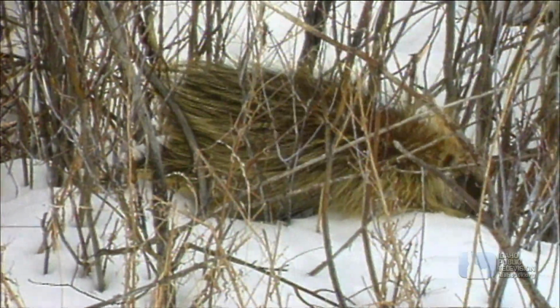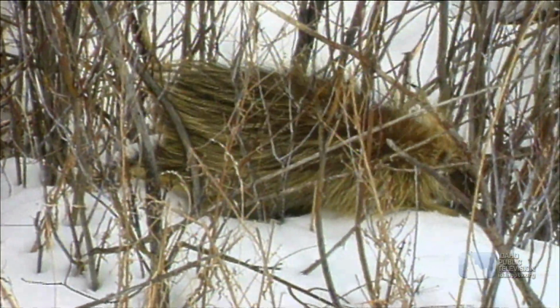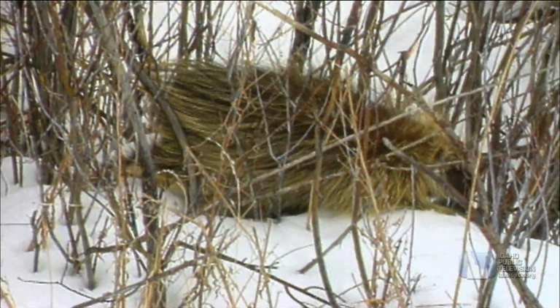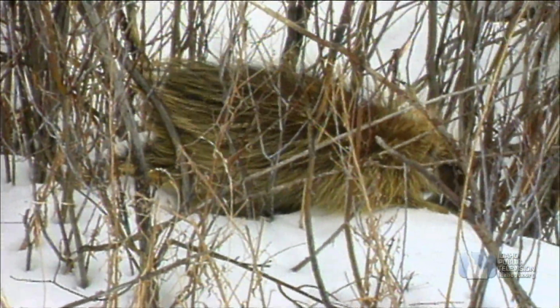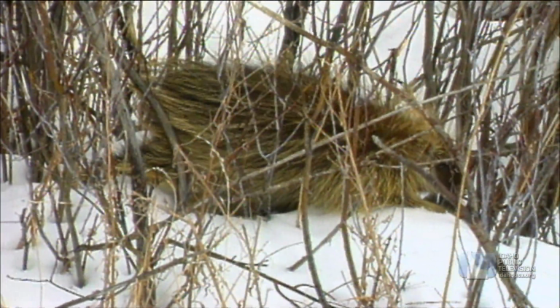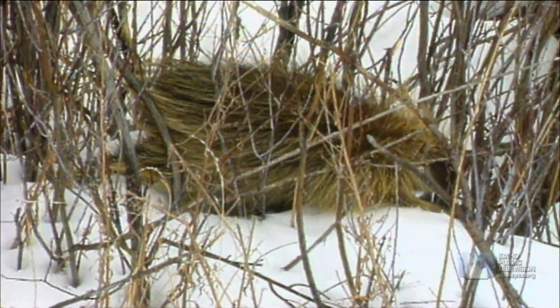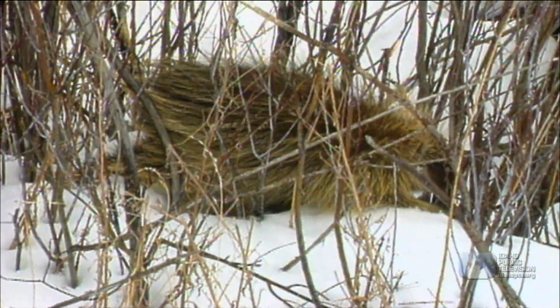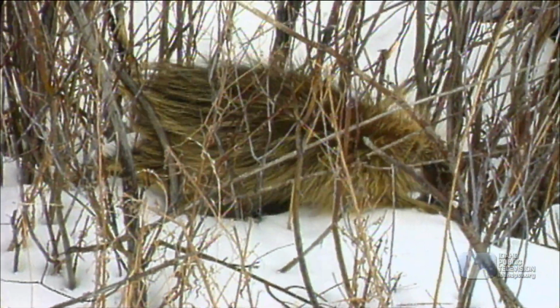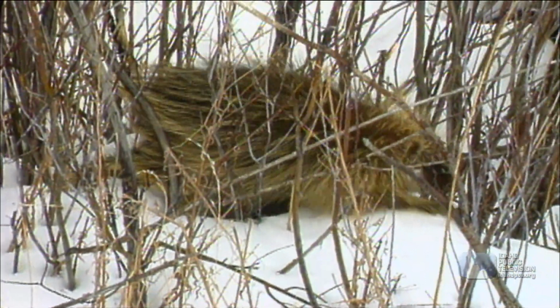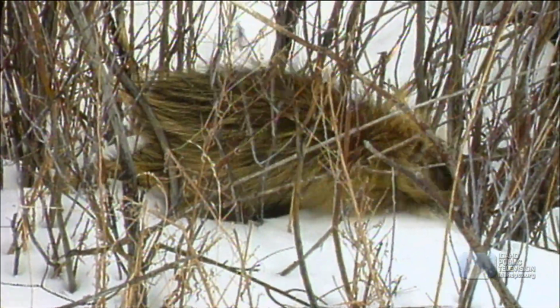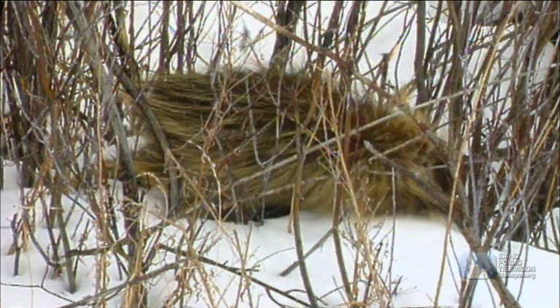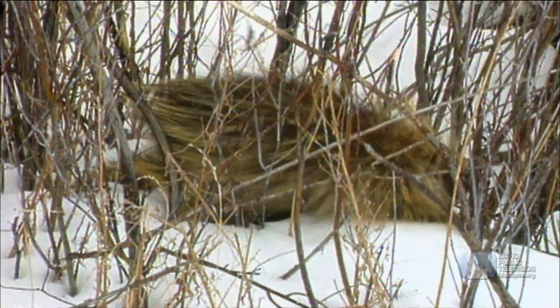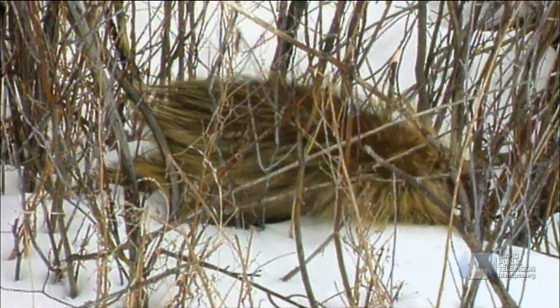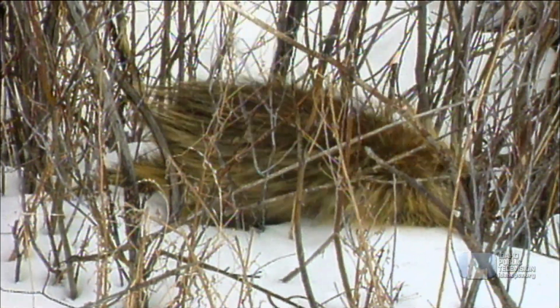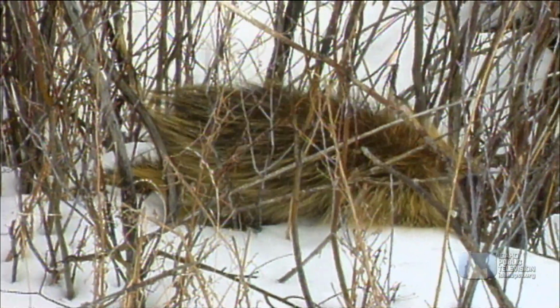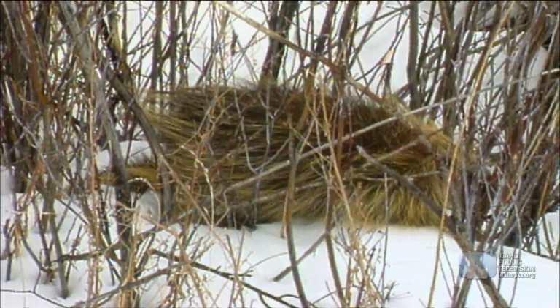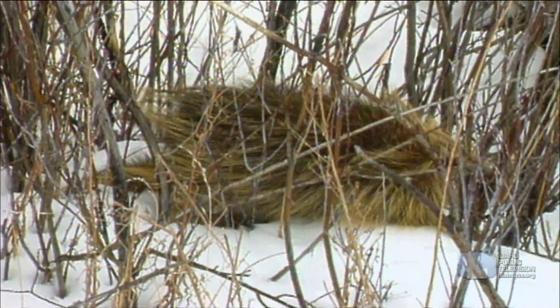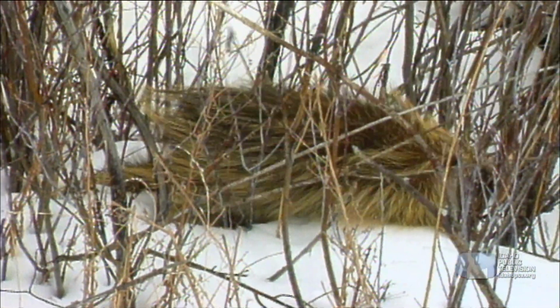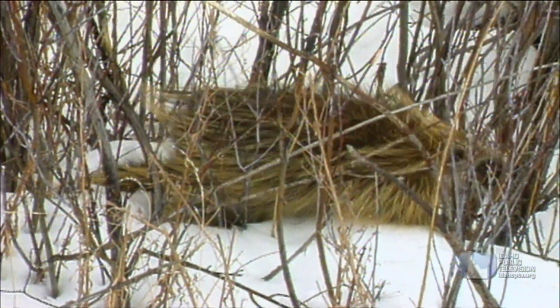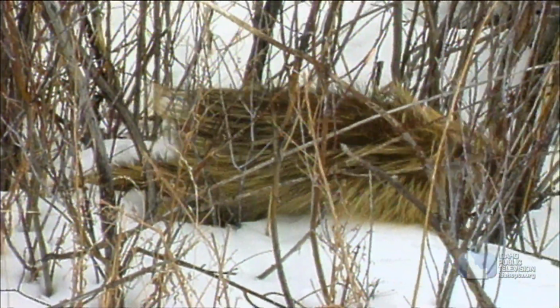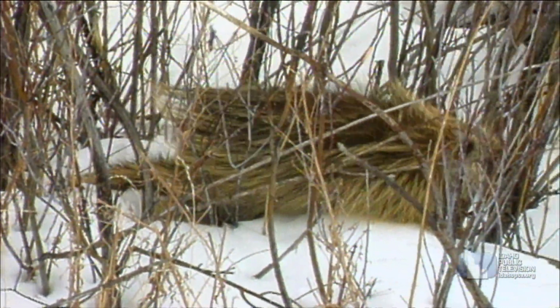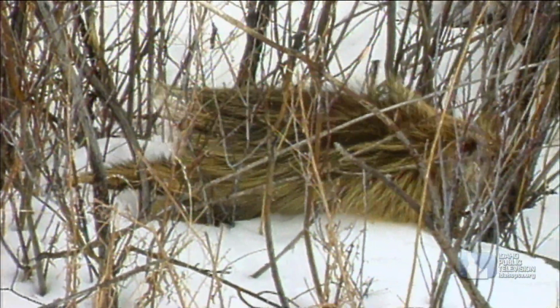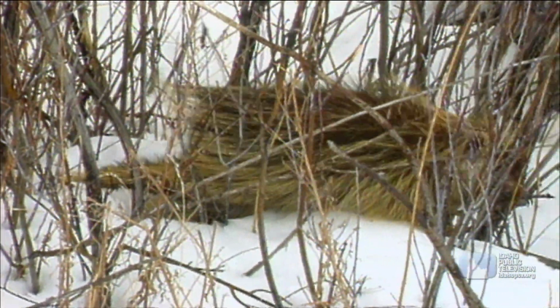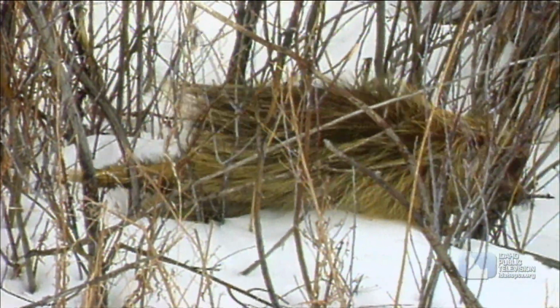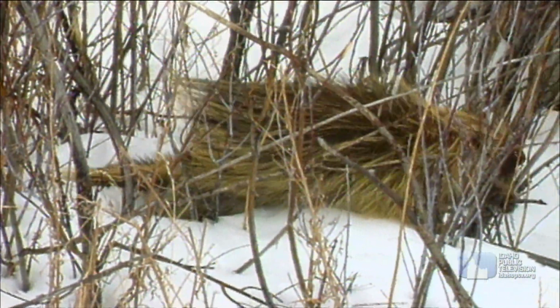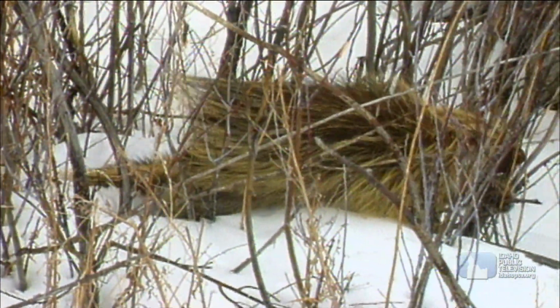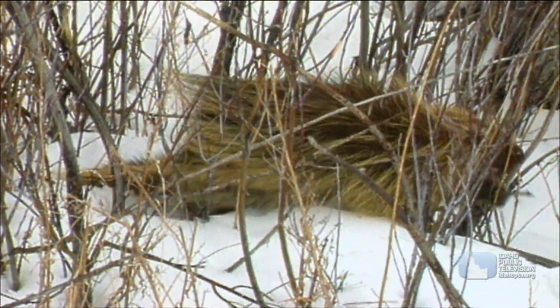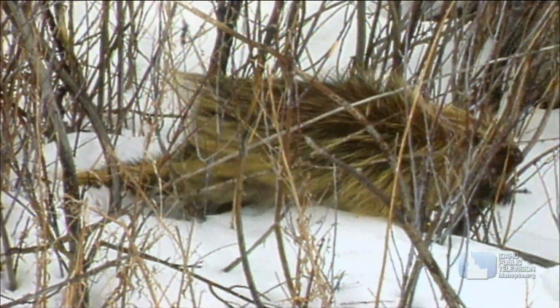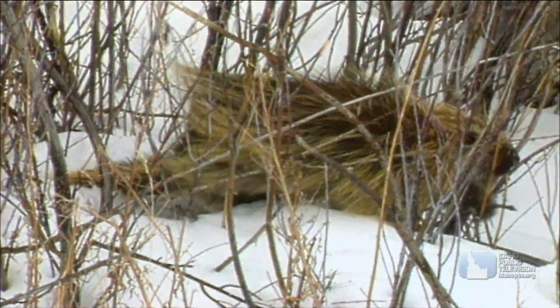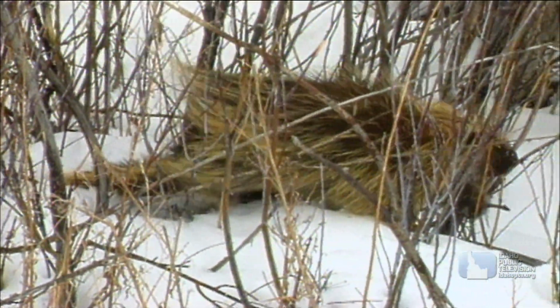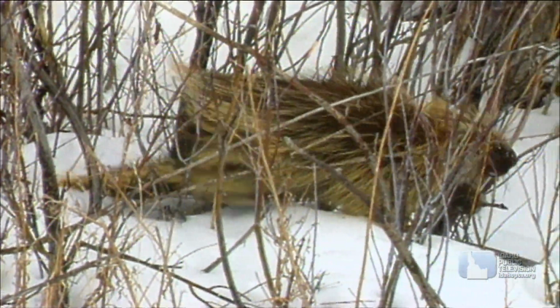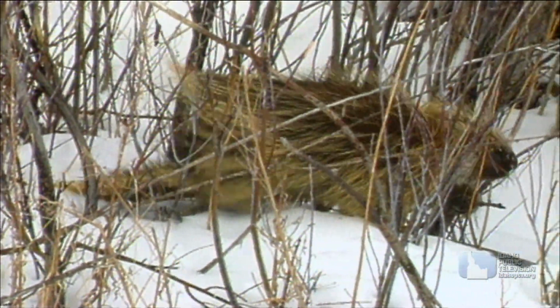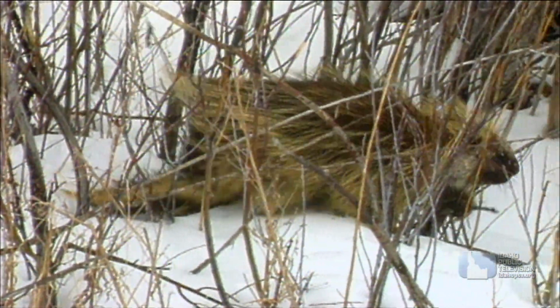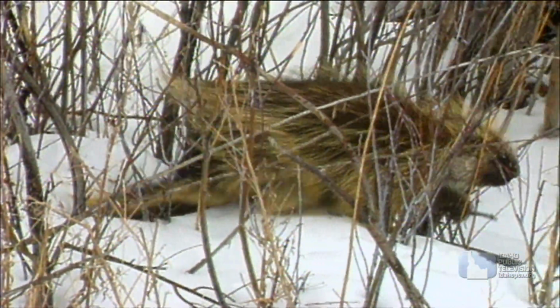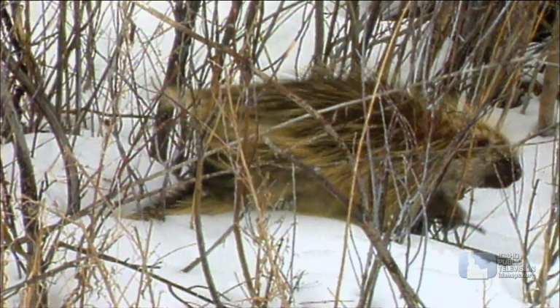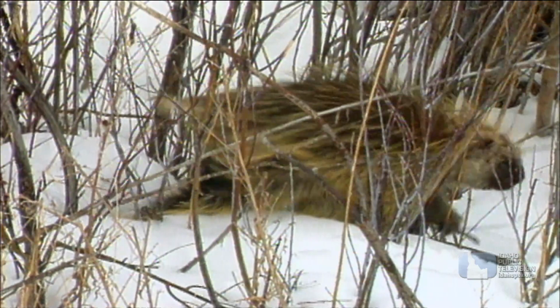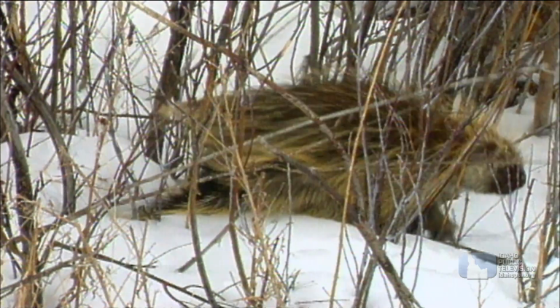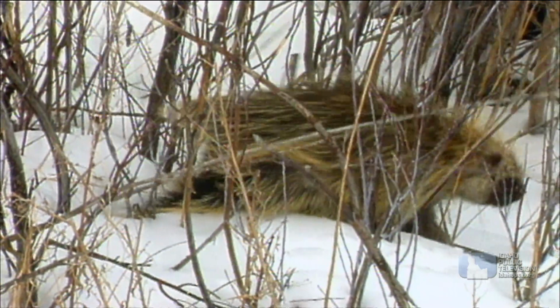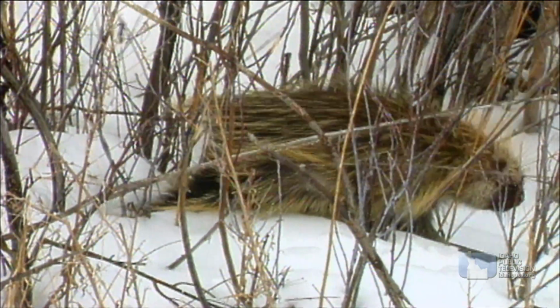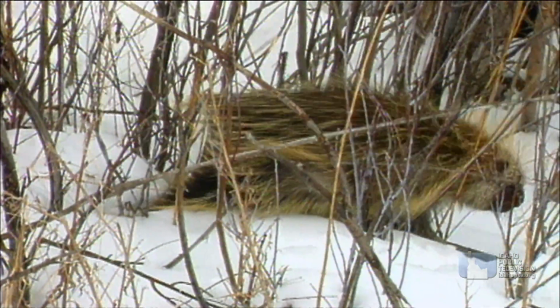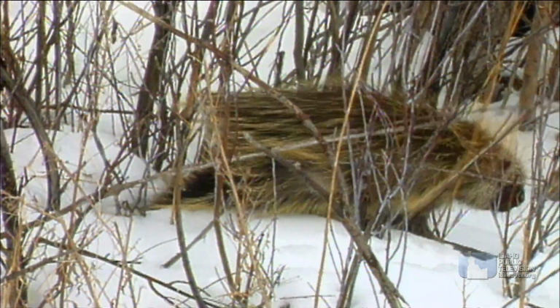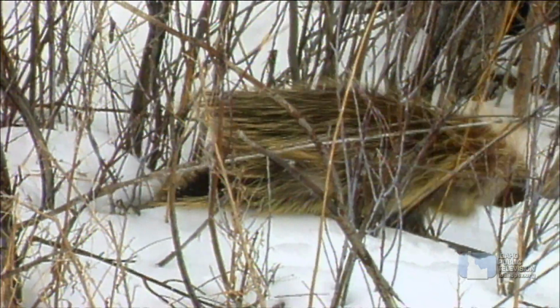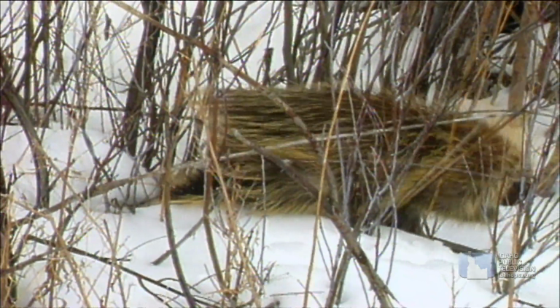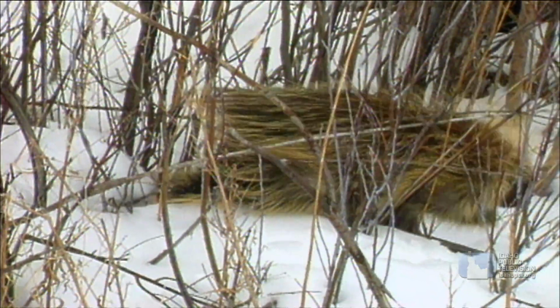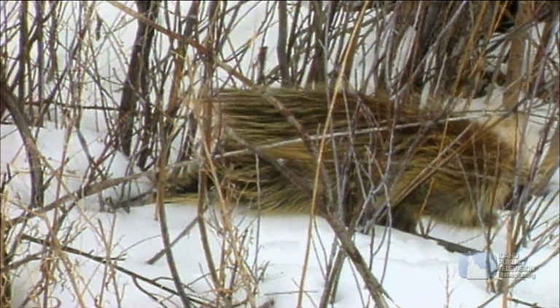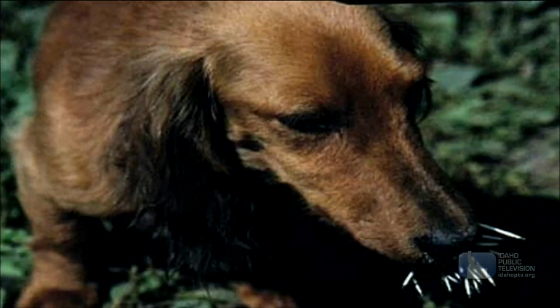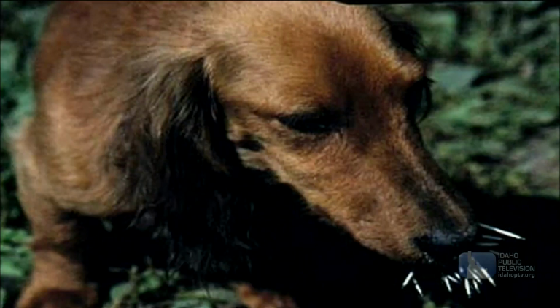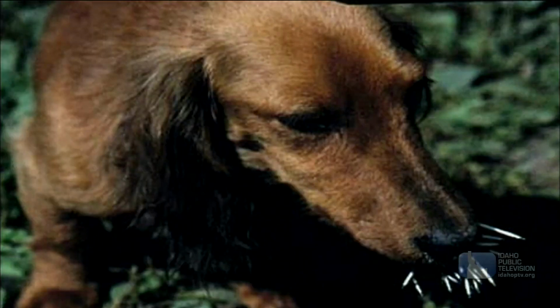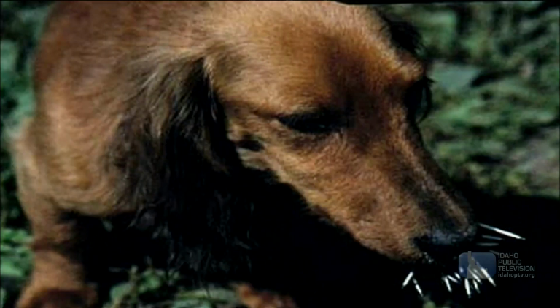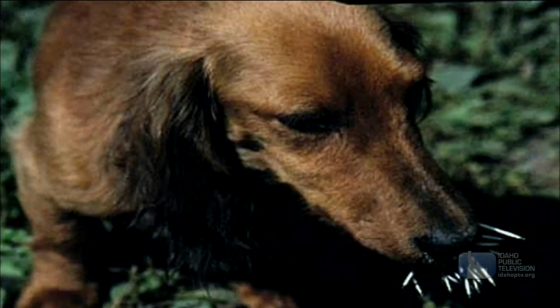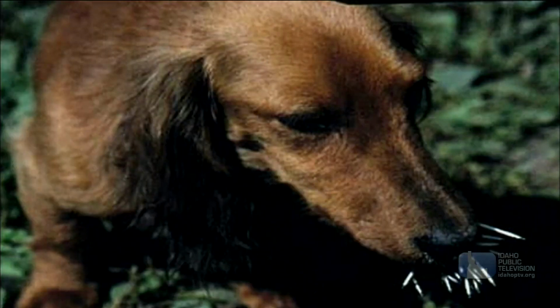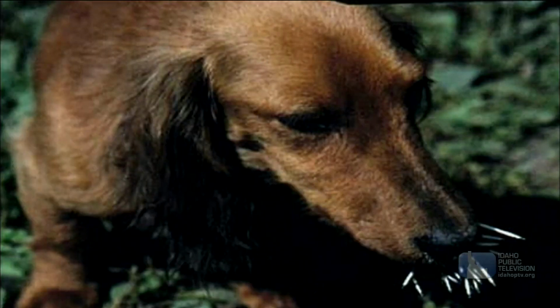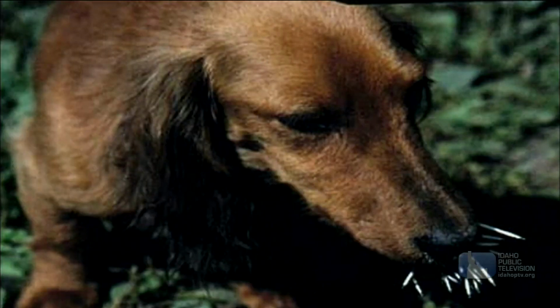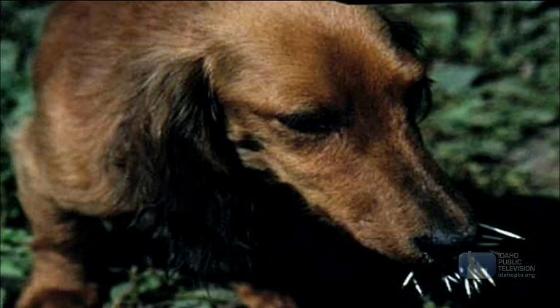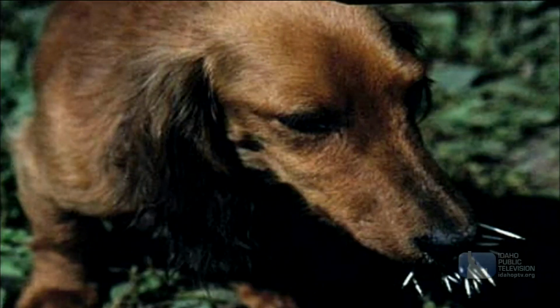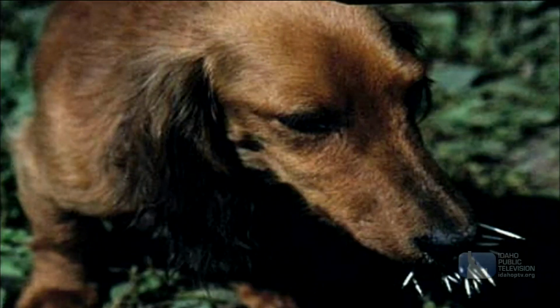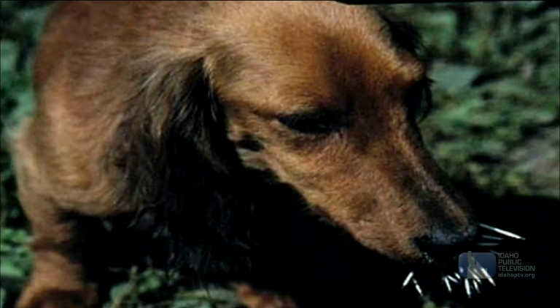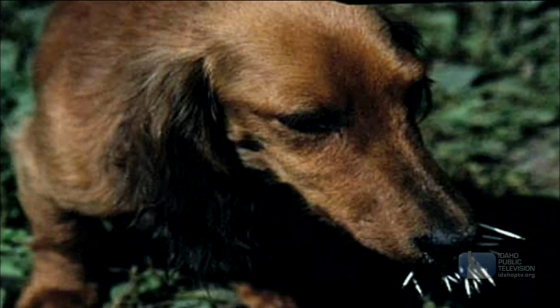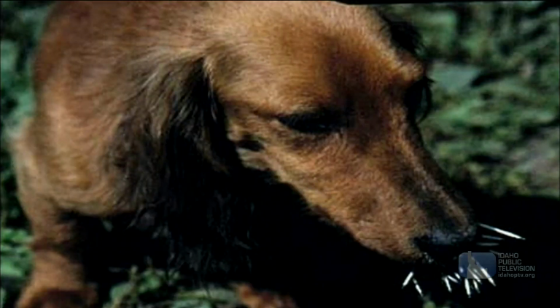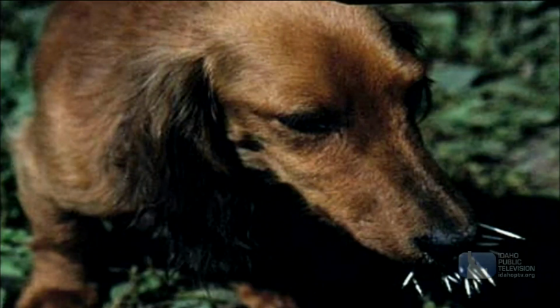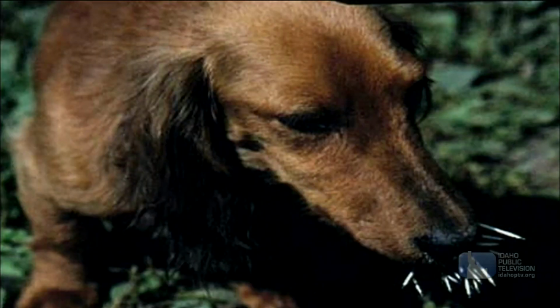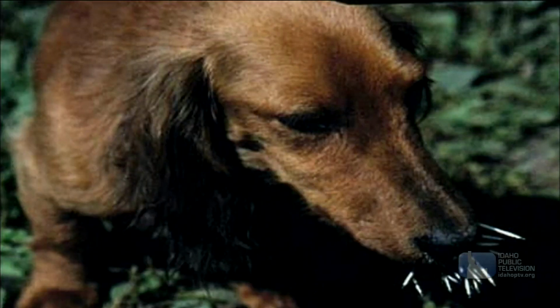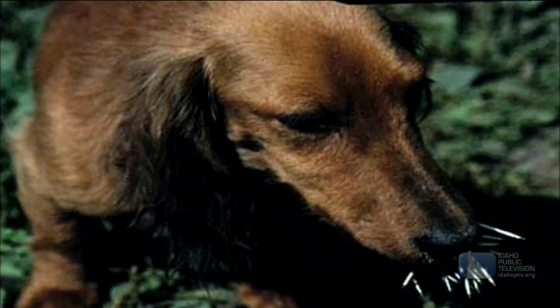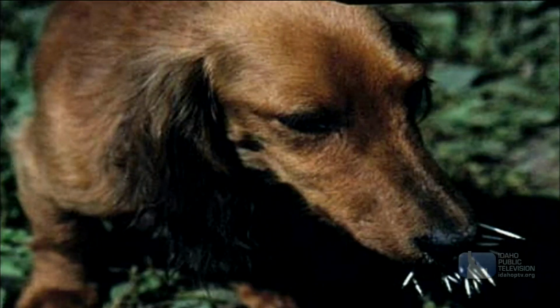Other prey animals, like porcupines, have clever defenses. If you've ever been stuck with a porcupine quill, you know it hurts!